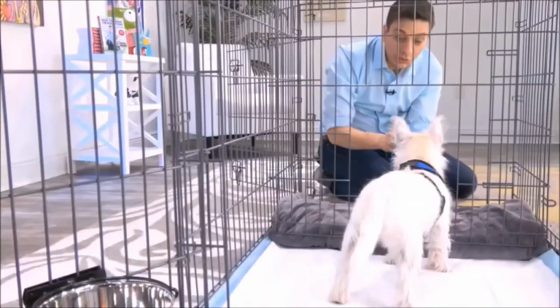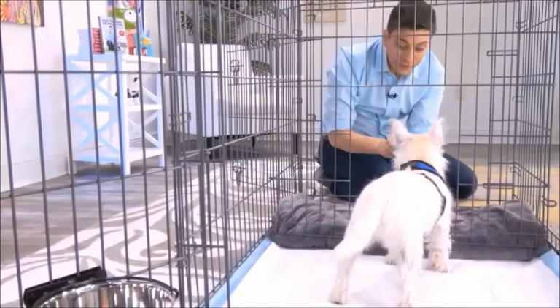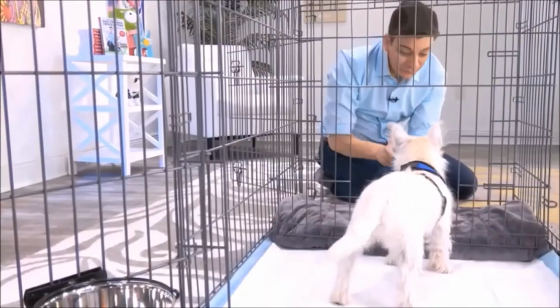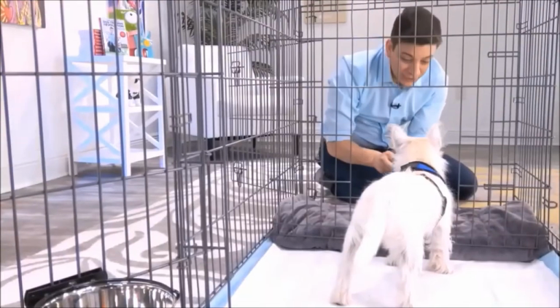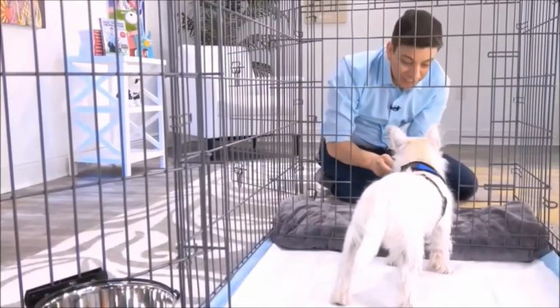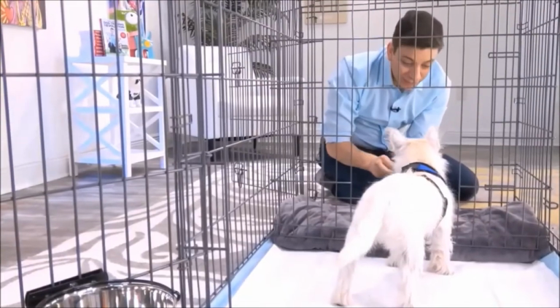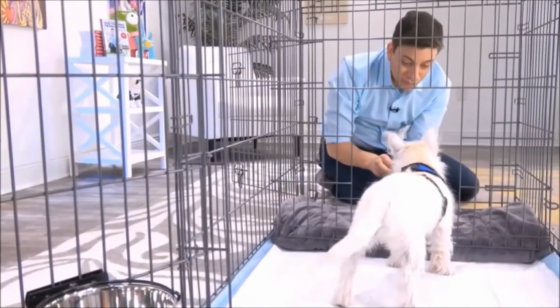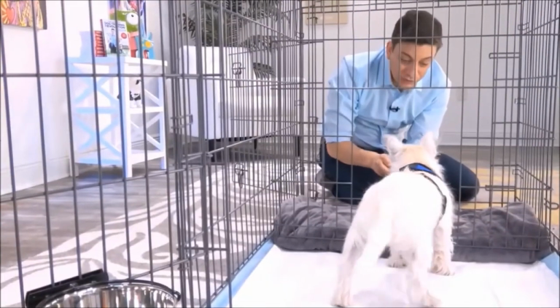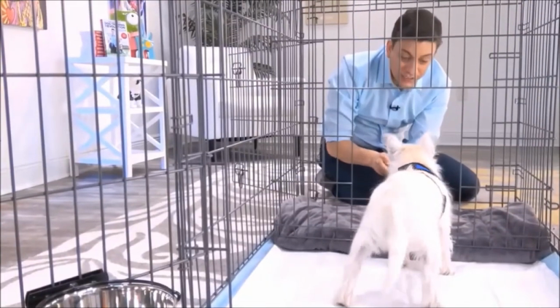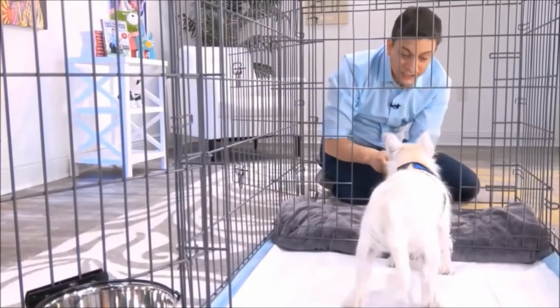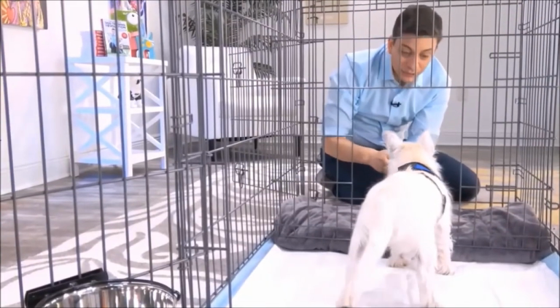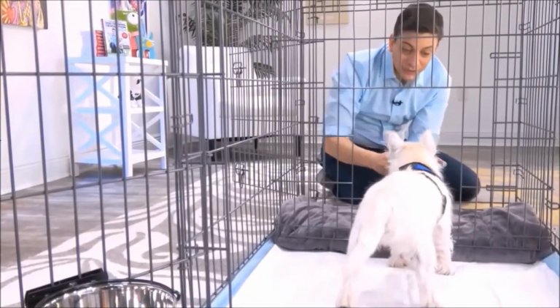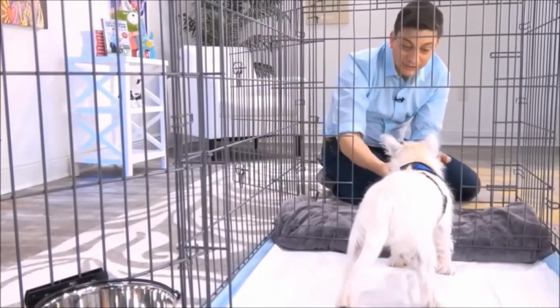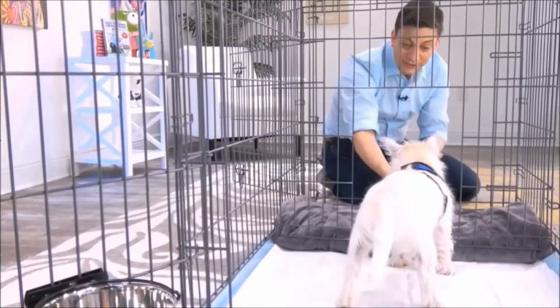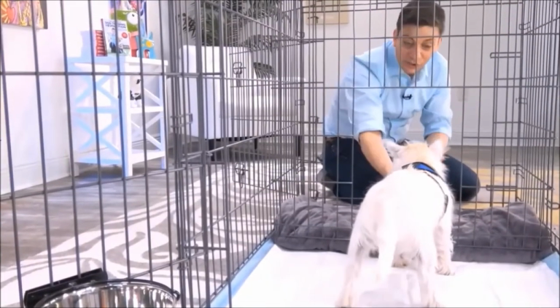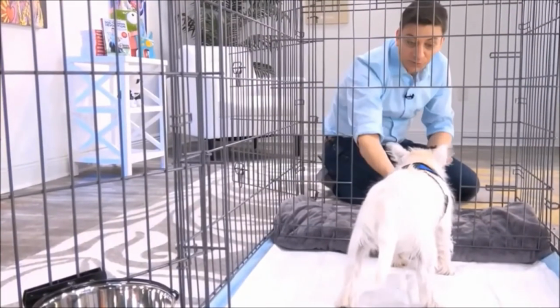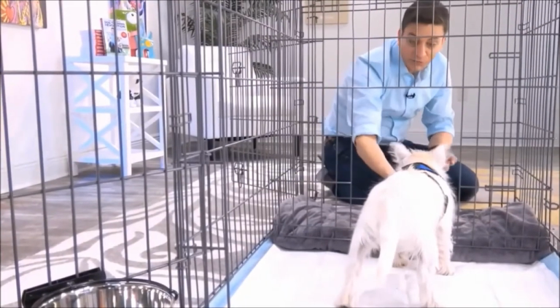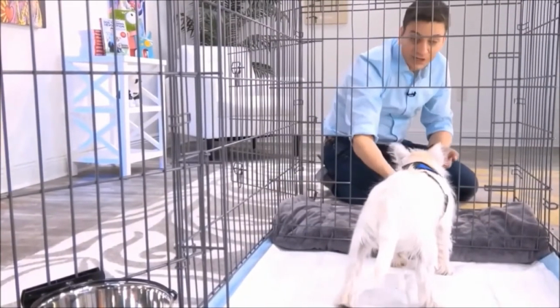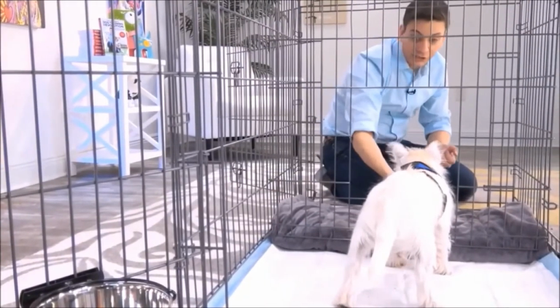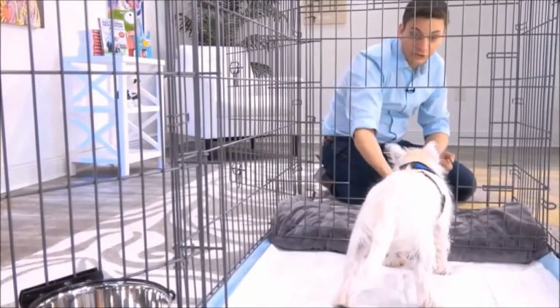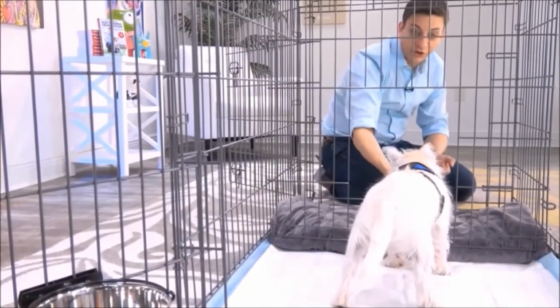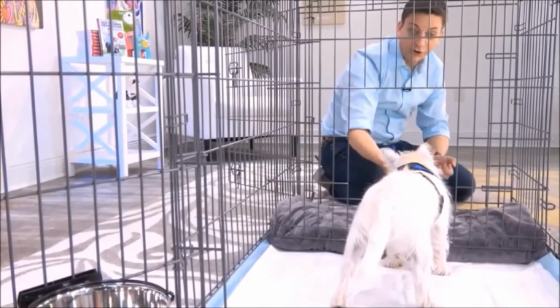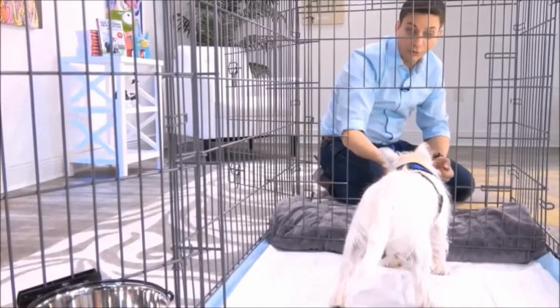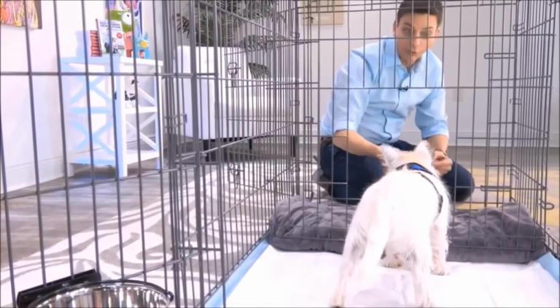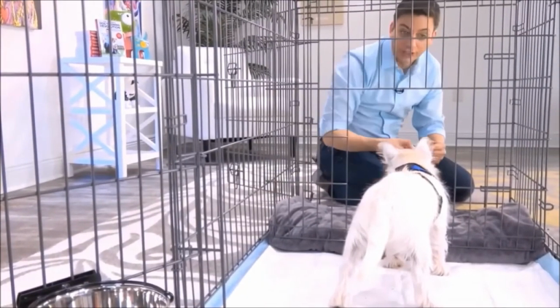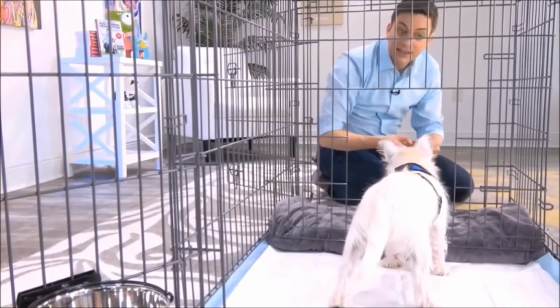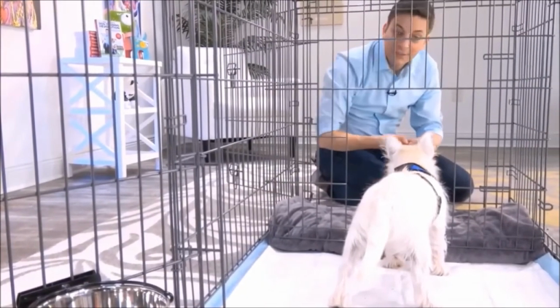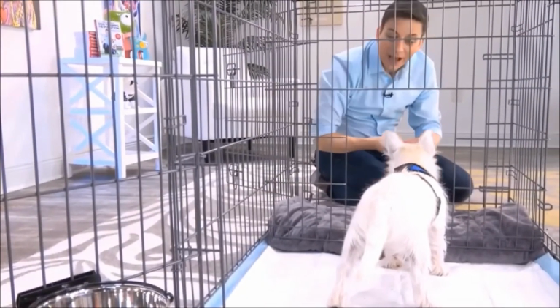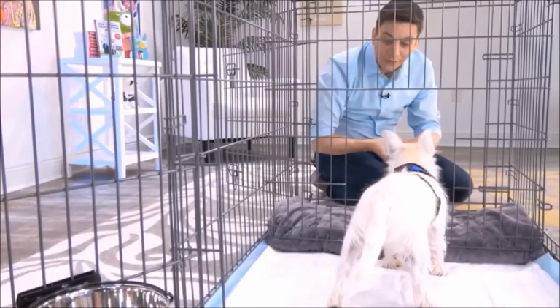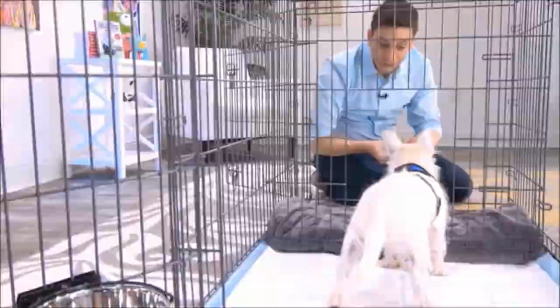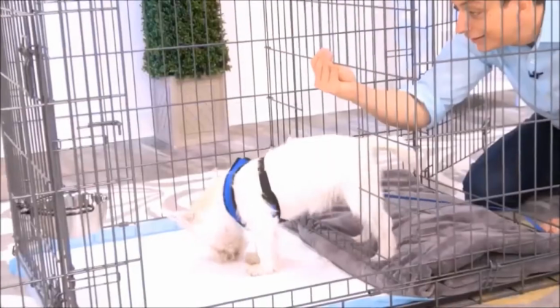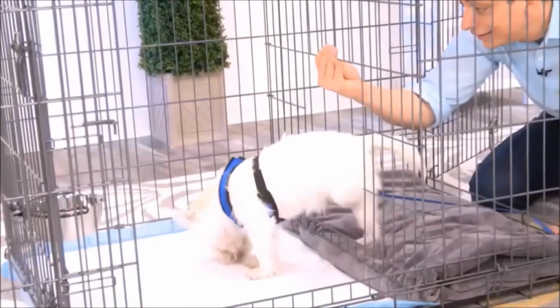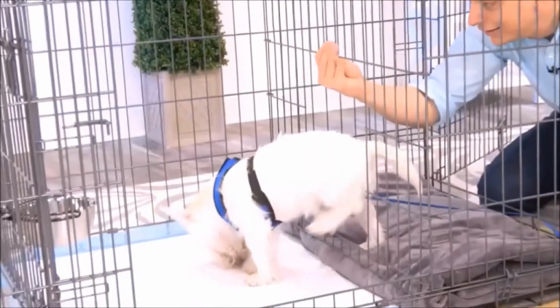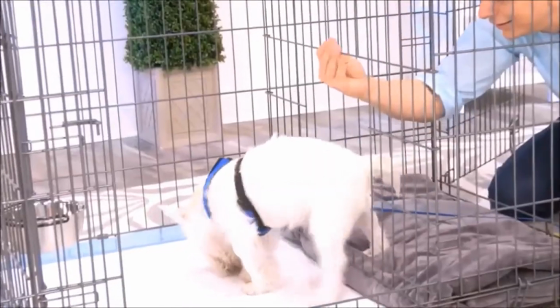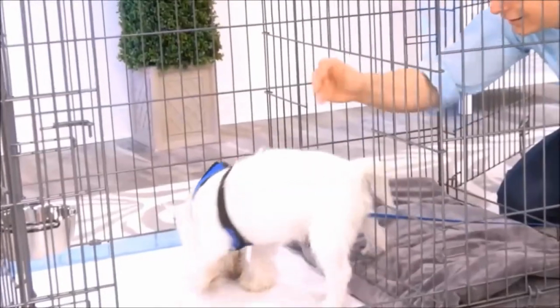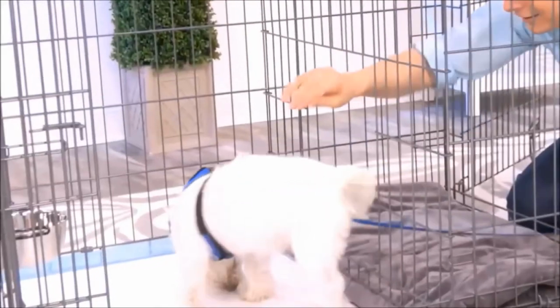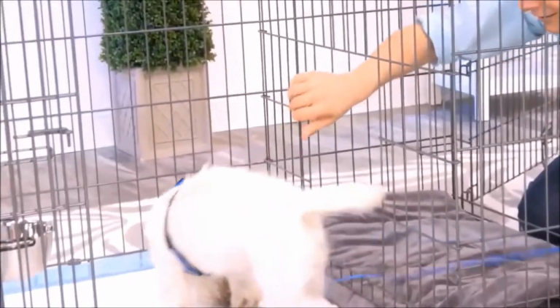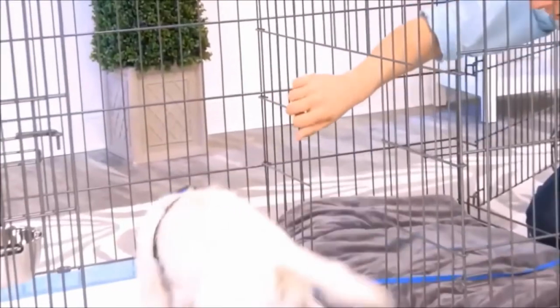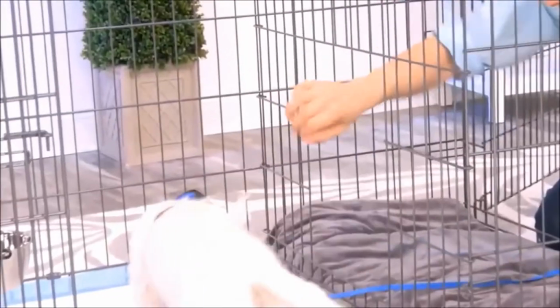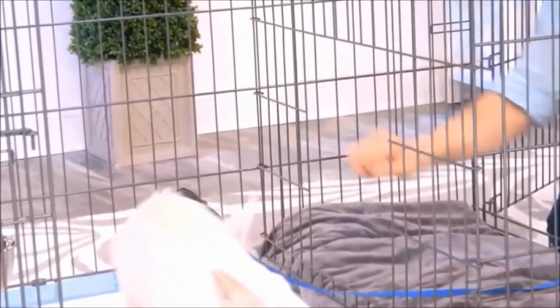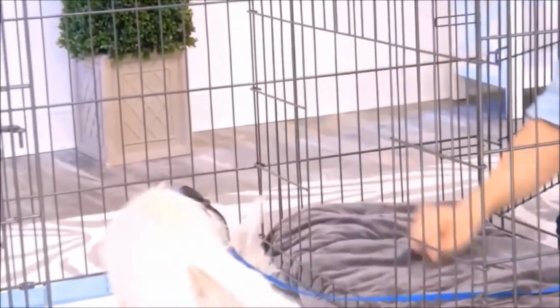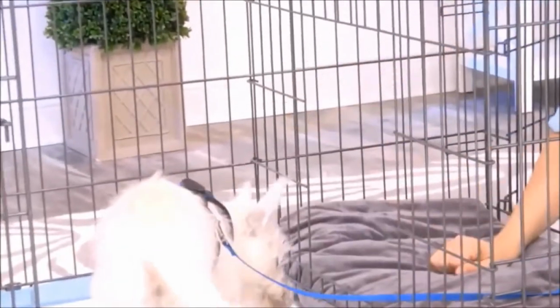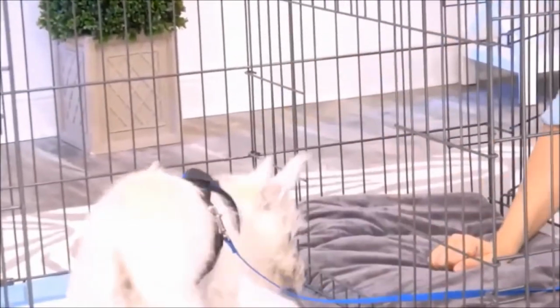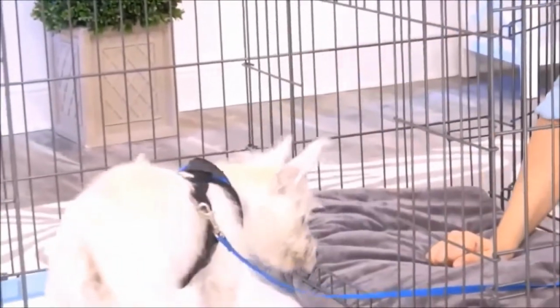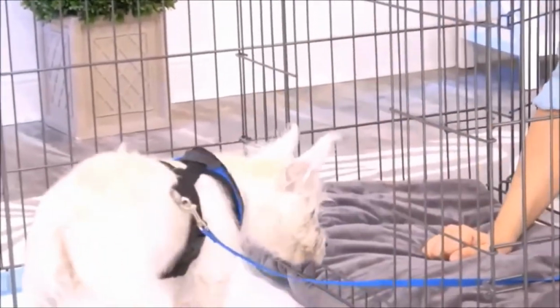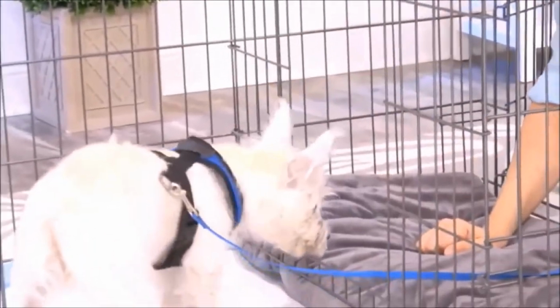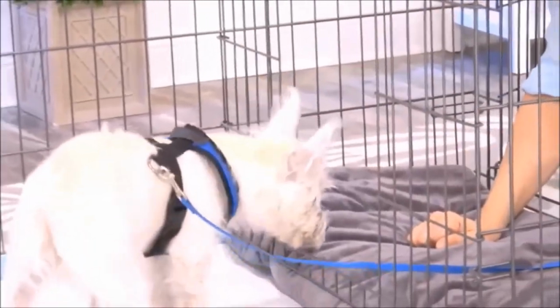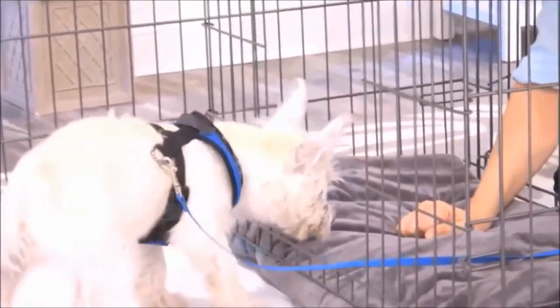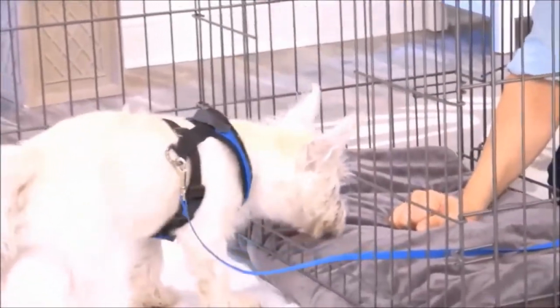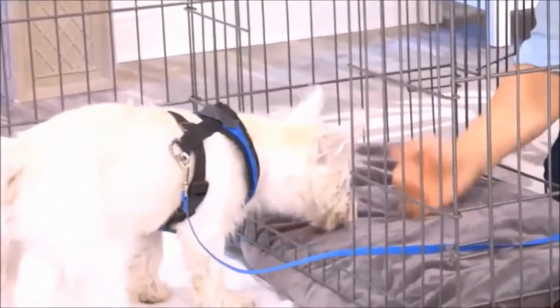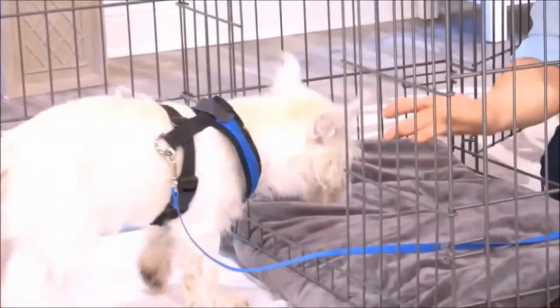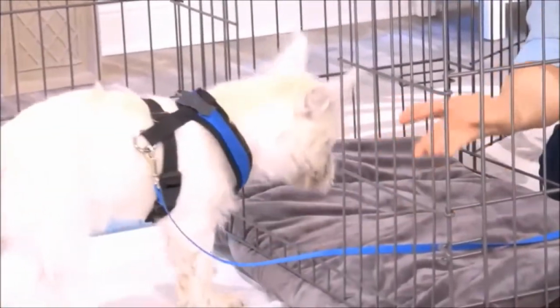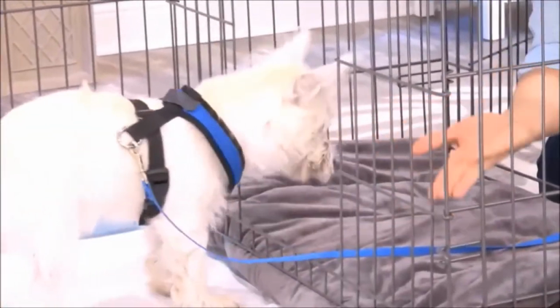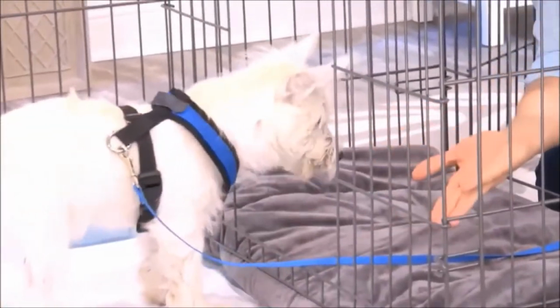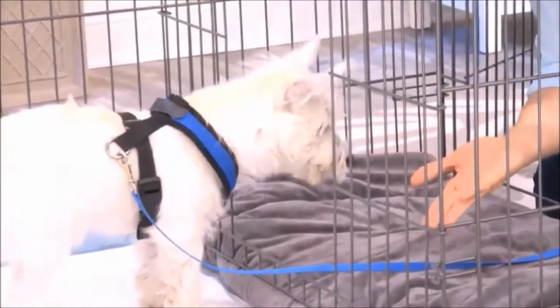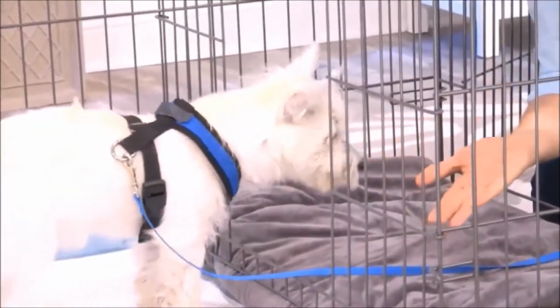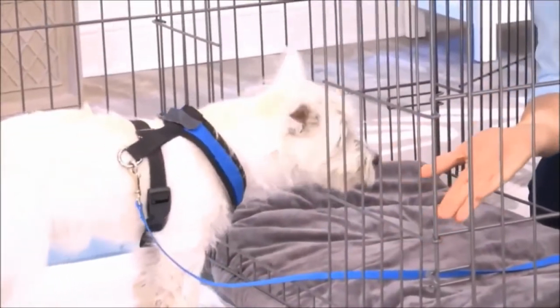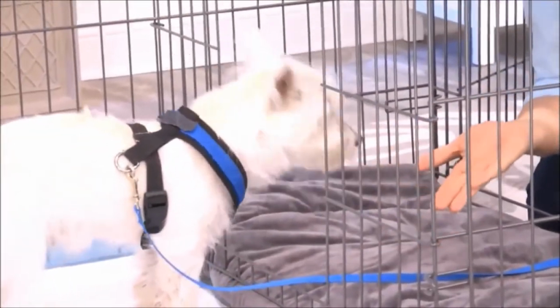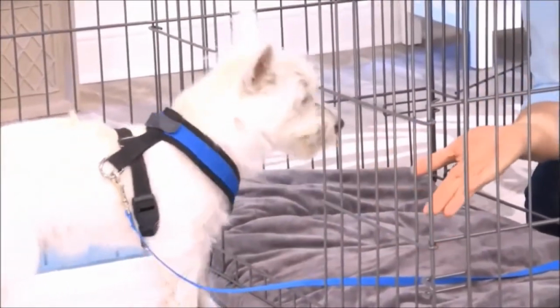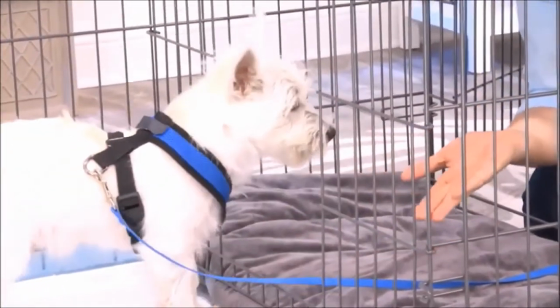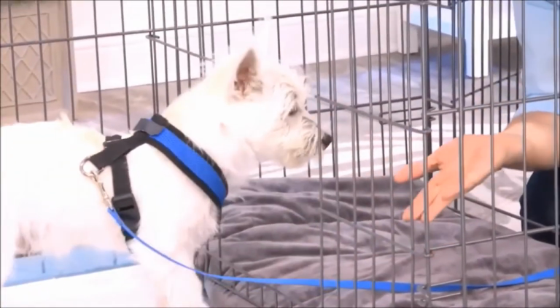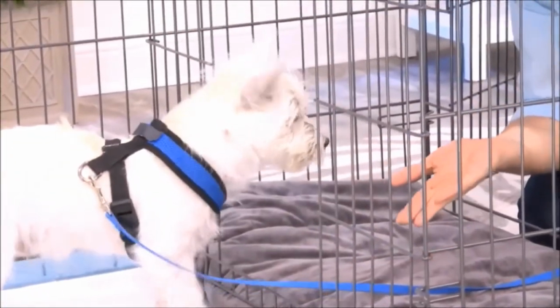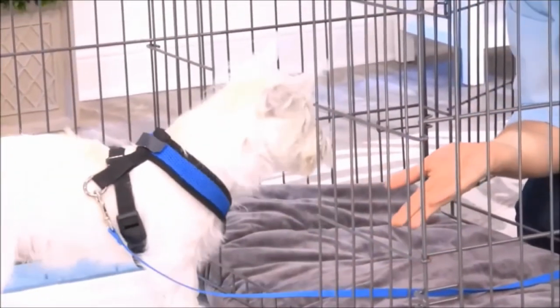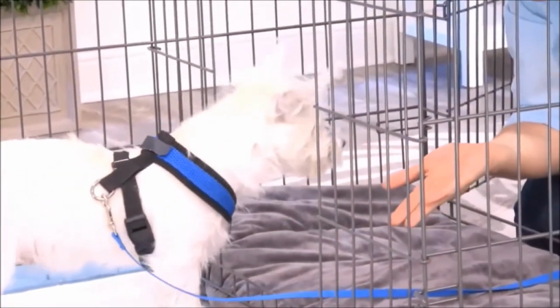So it's great for times when you can't directly supervise your dog or let them out. This isn't just for puppies, either — you can use this for adult dogs who are being potty trained.